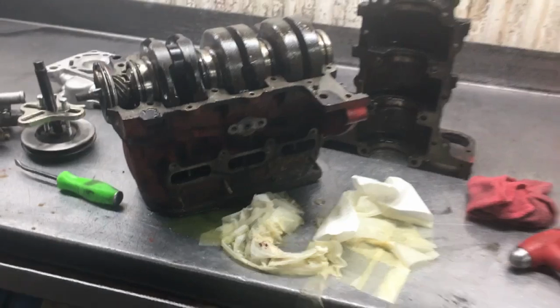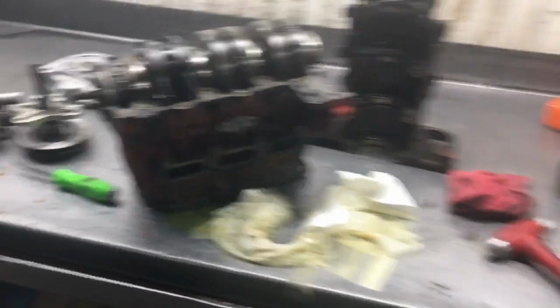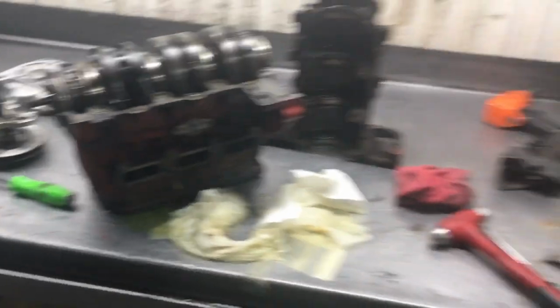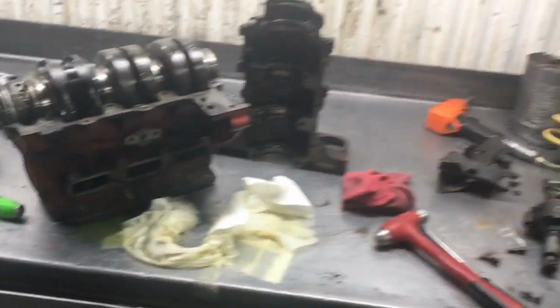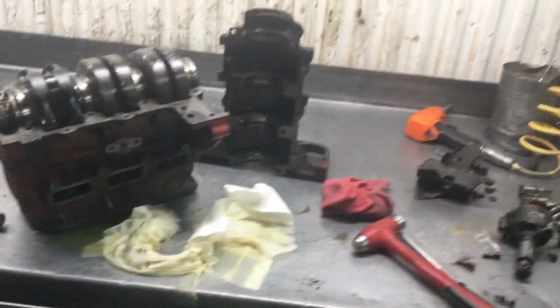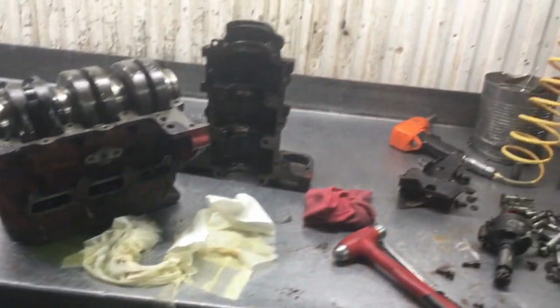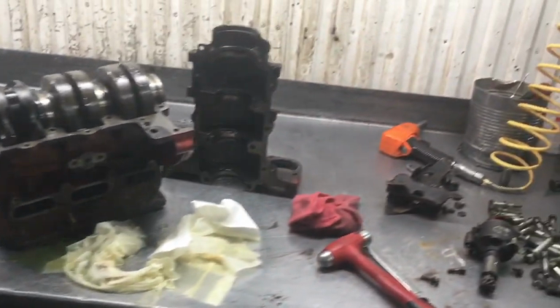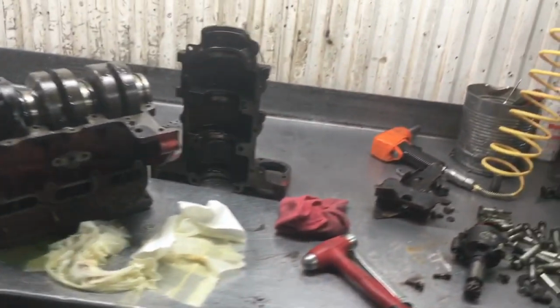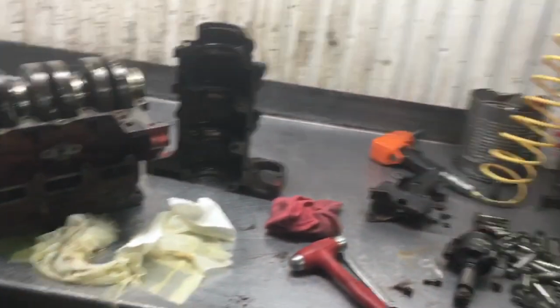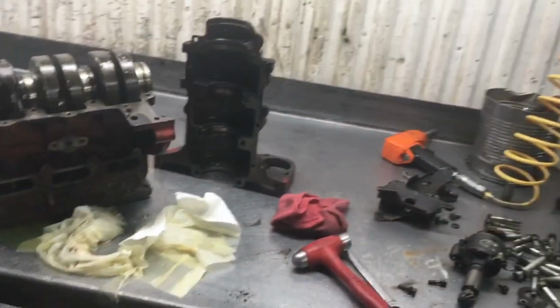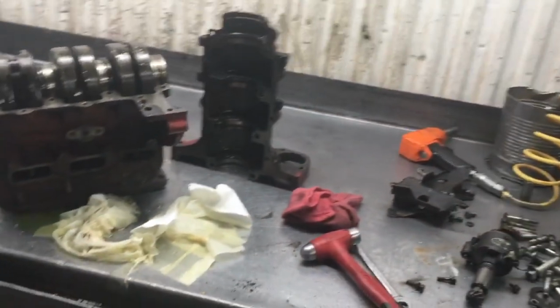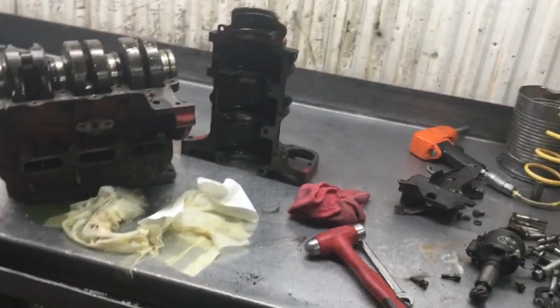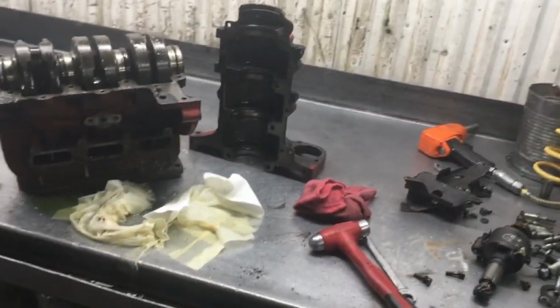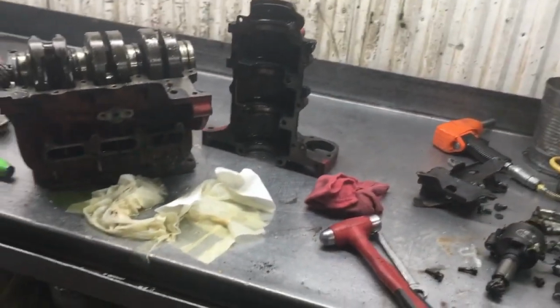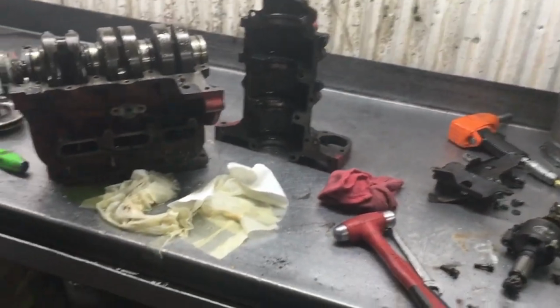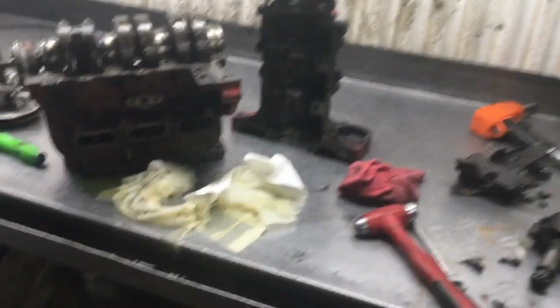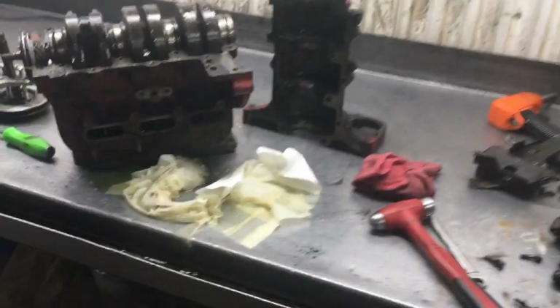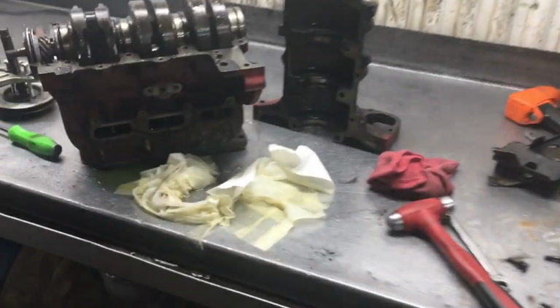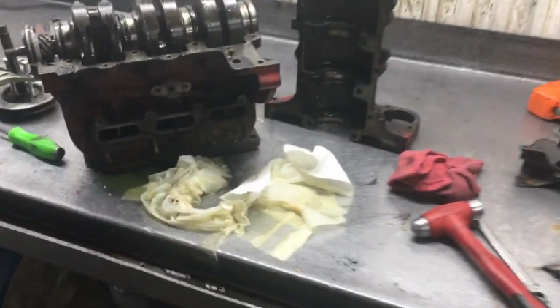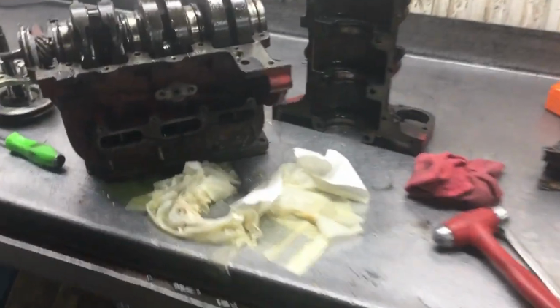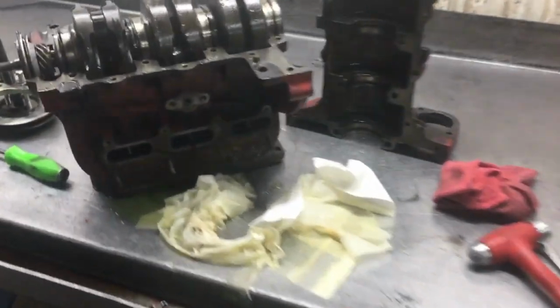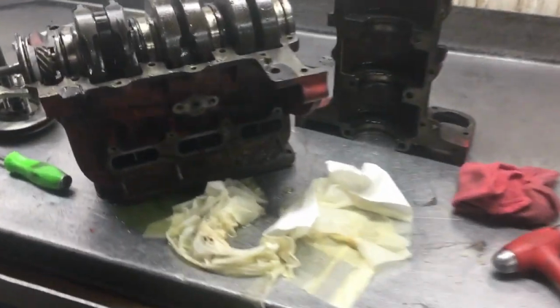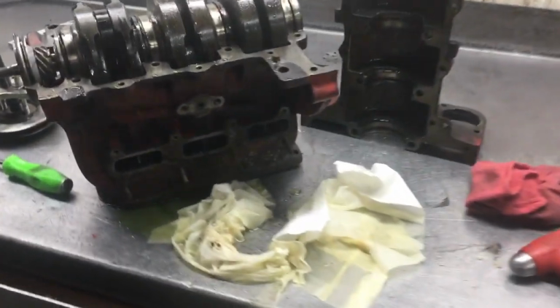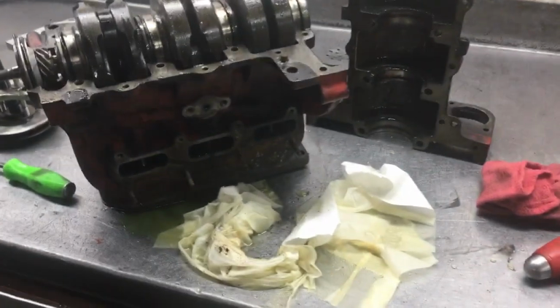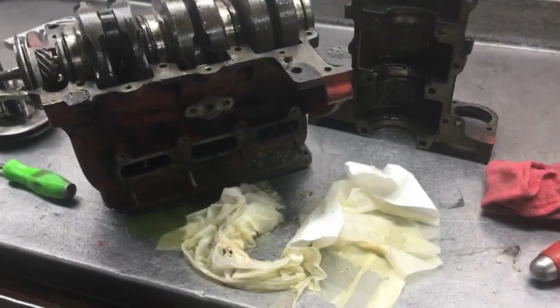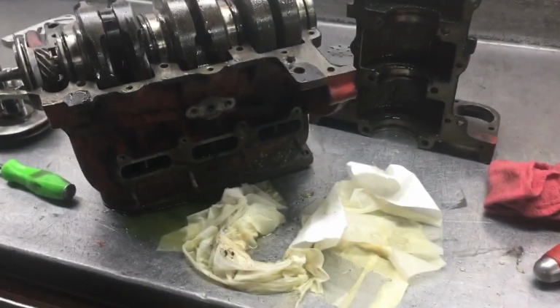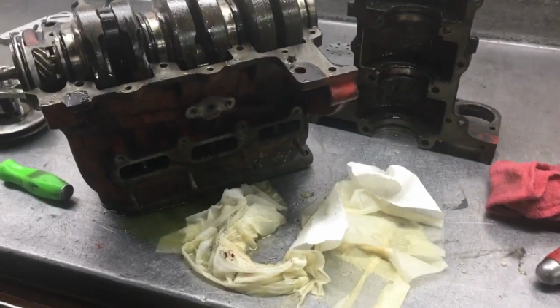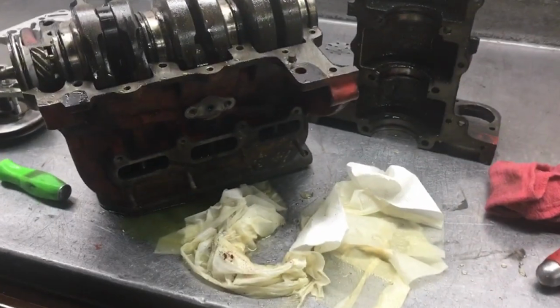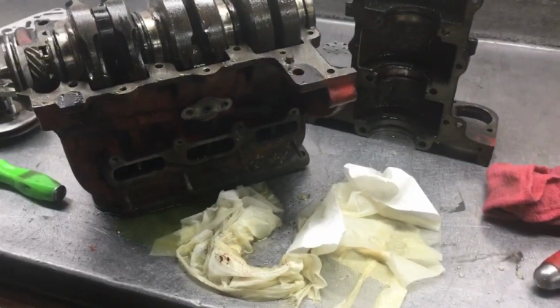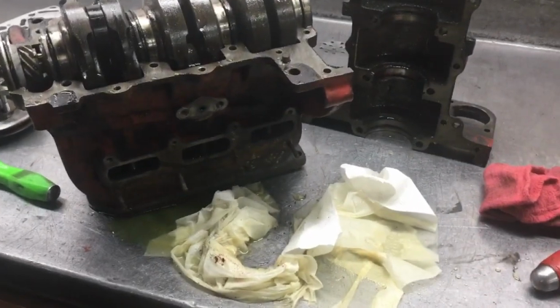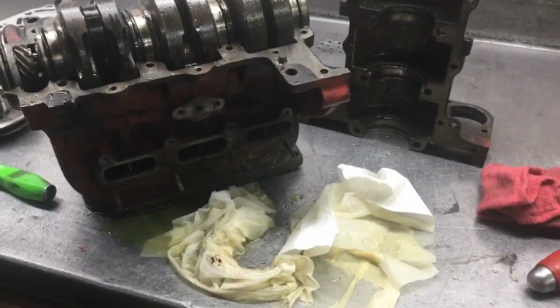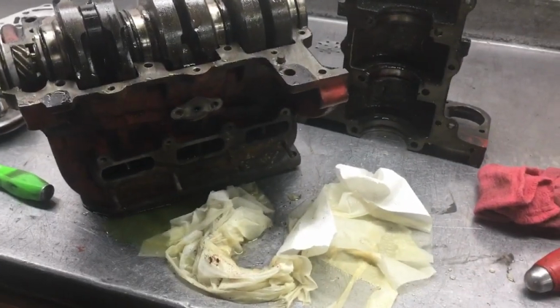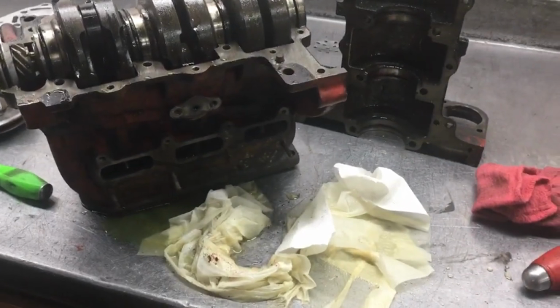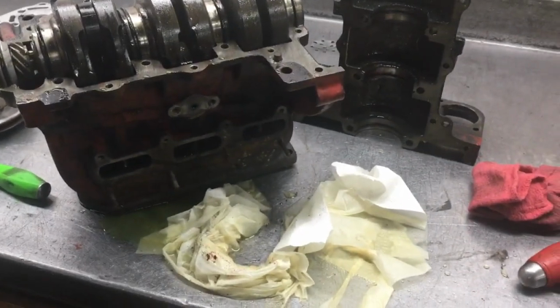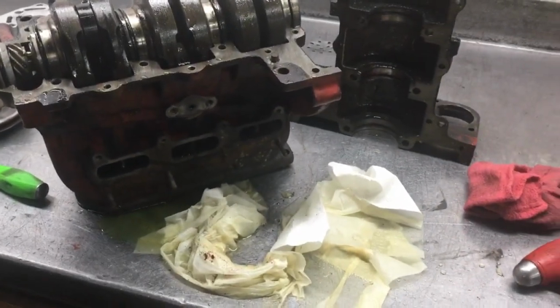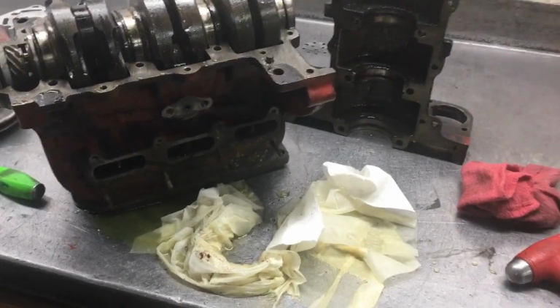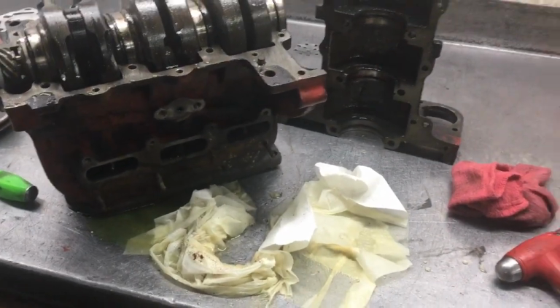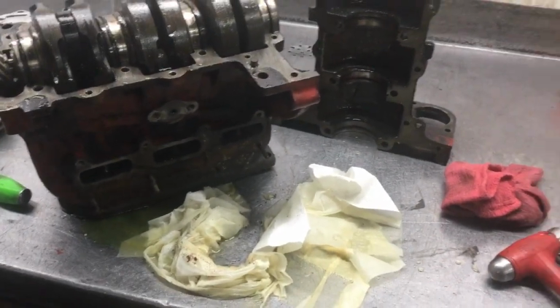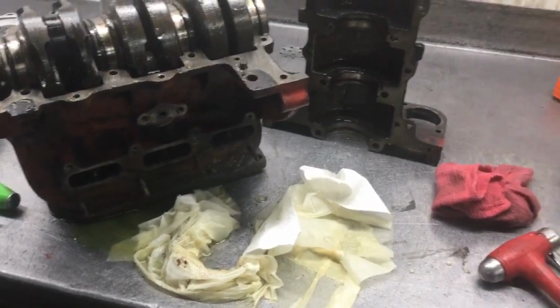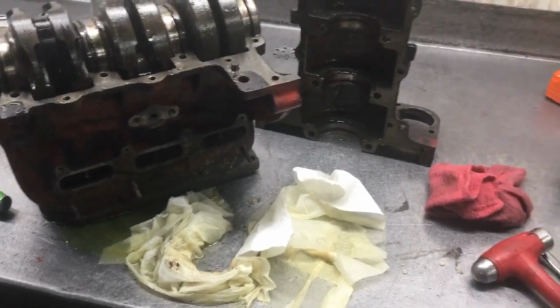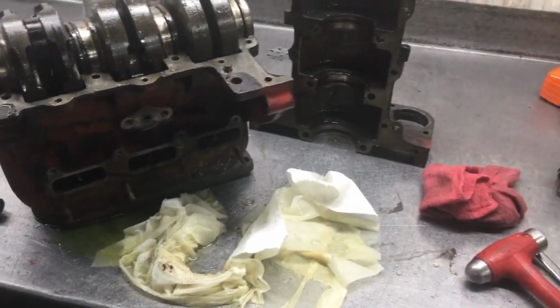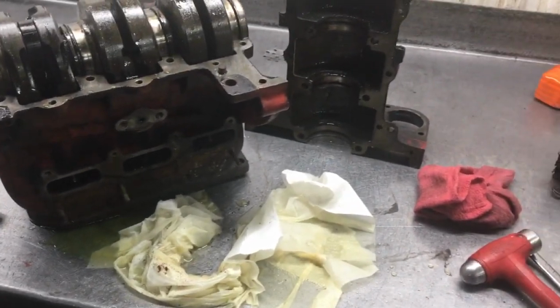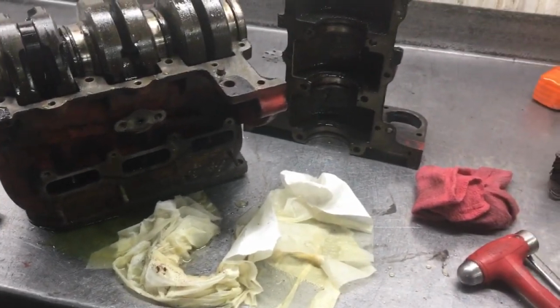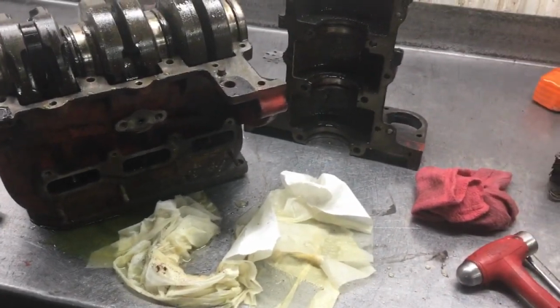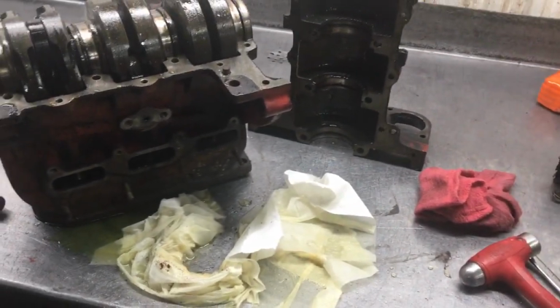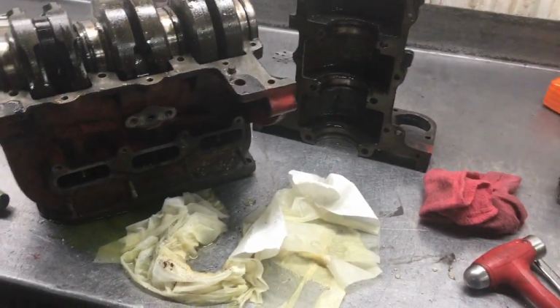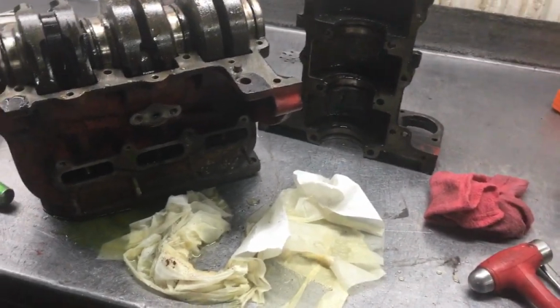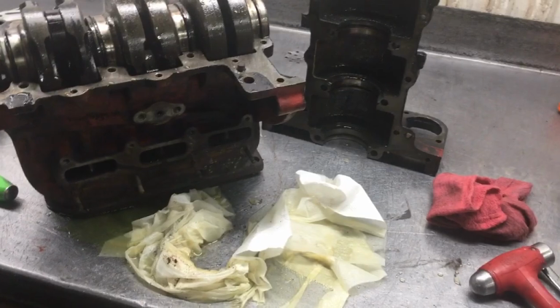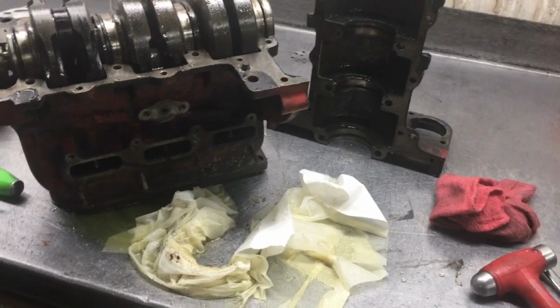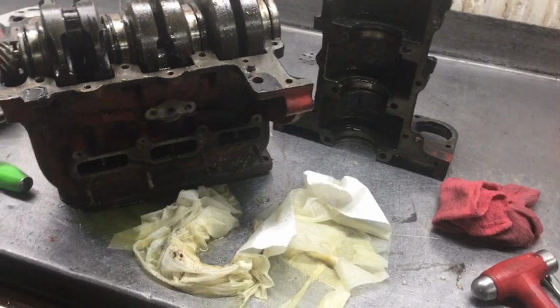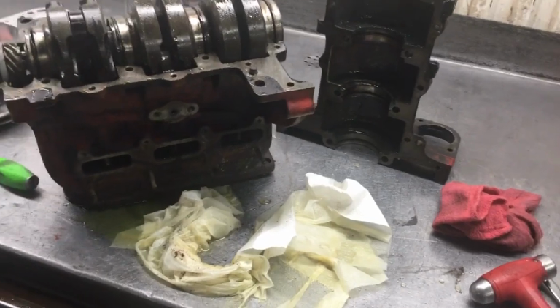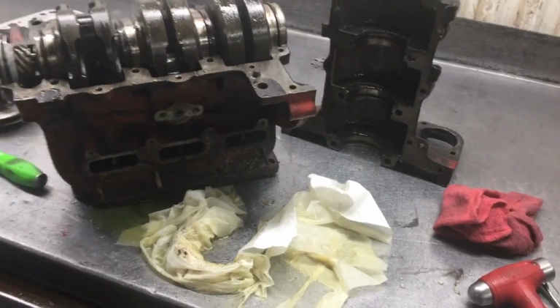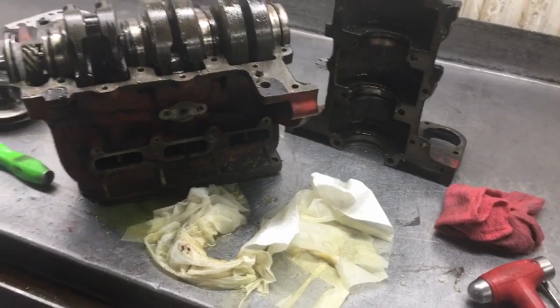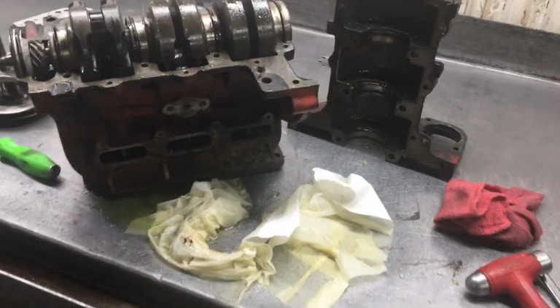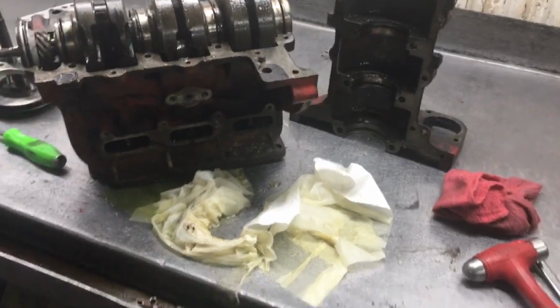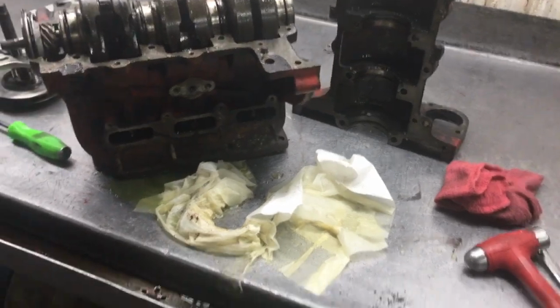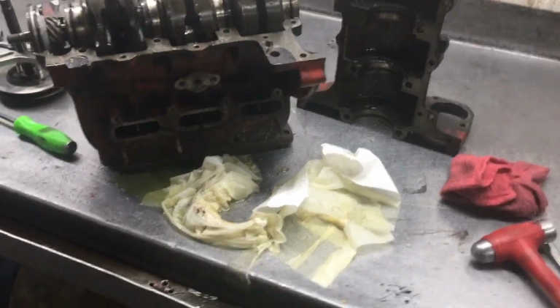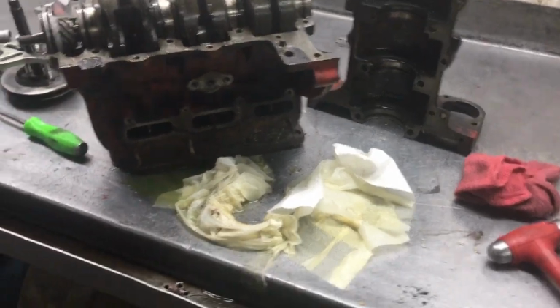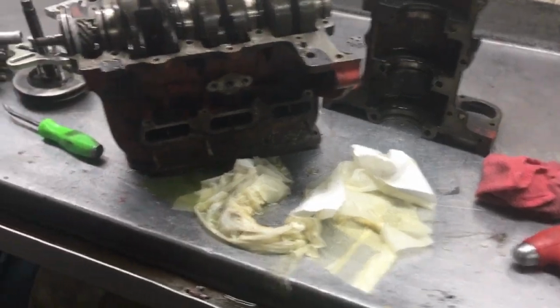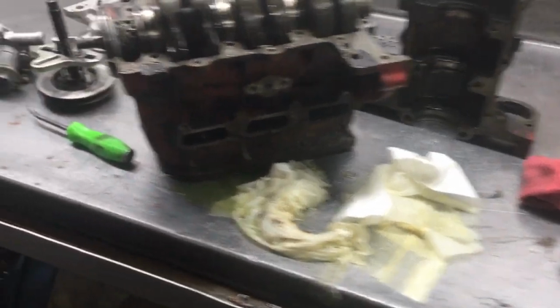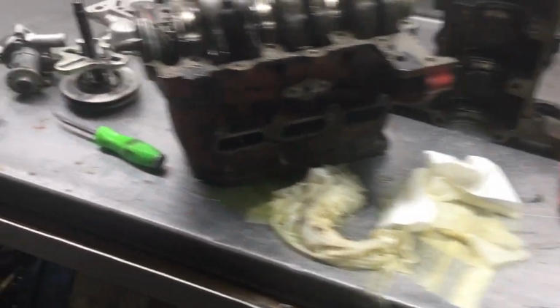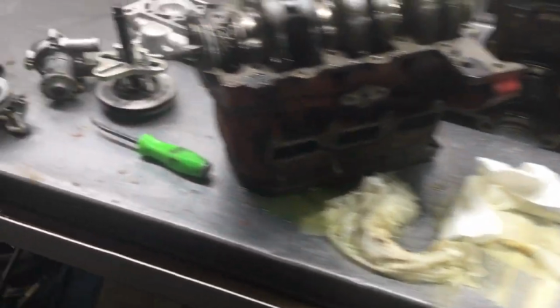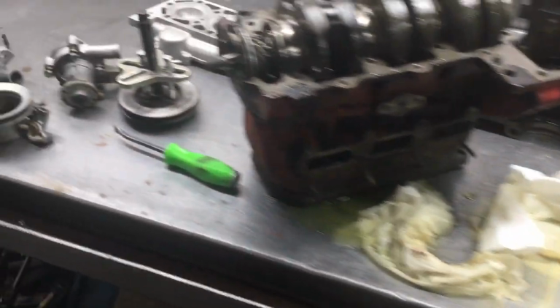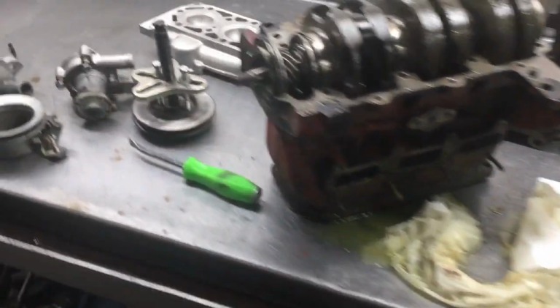Hey, it's Tom Bowney here, just looking at an engine out of a two-stroke Sonnet — a '67 Sonnet II.